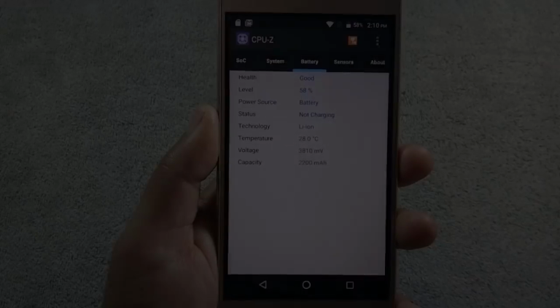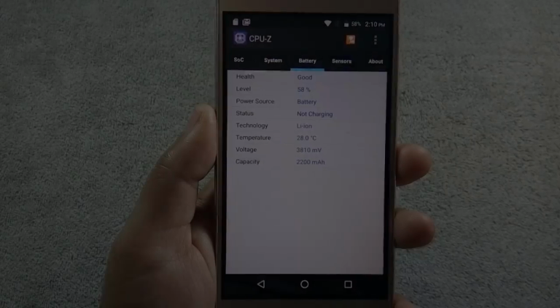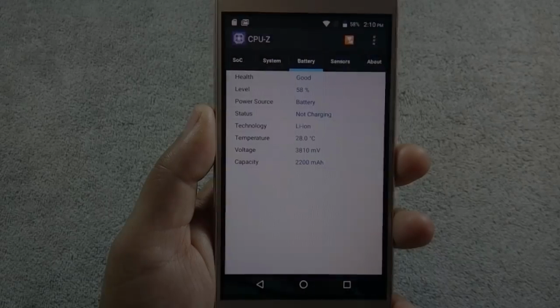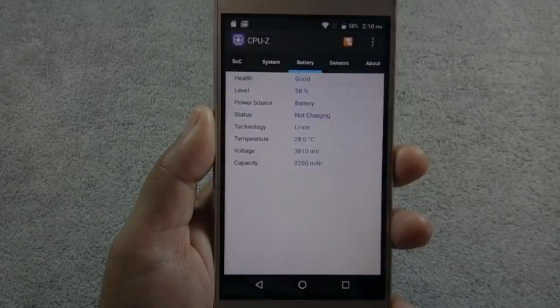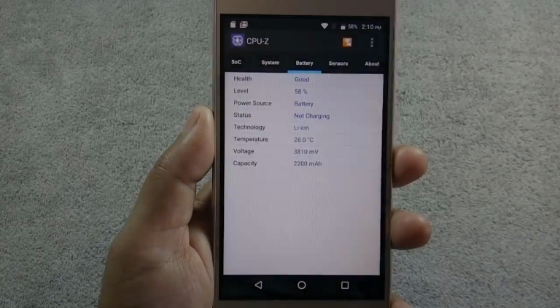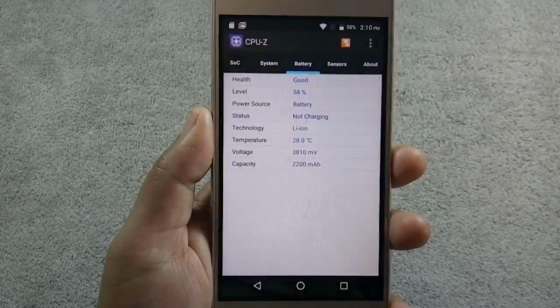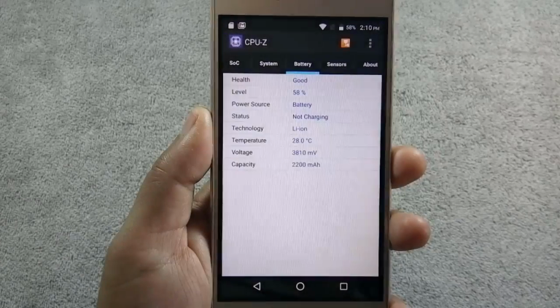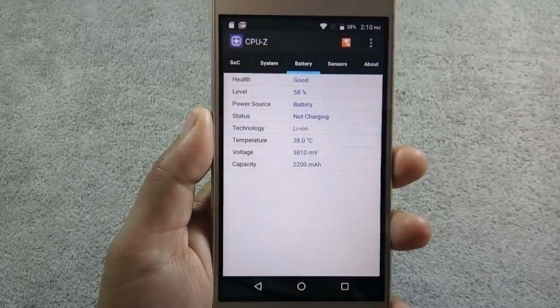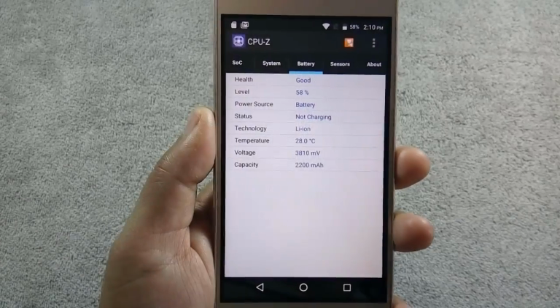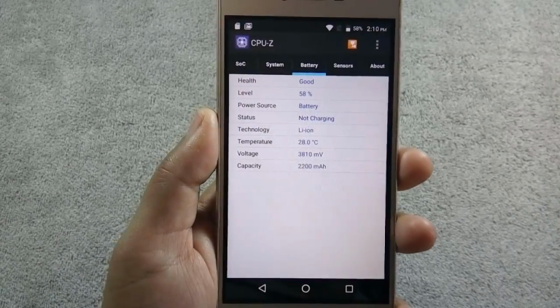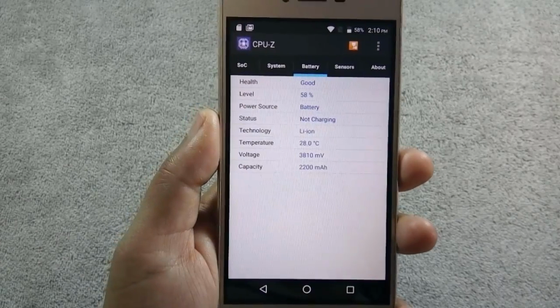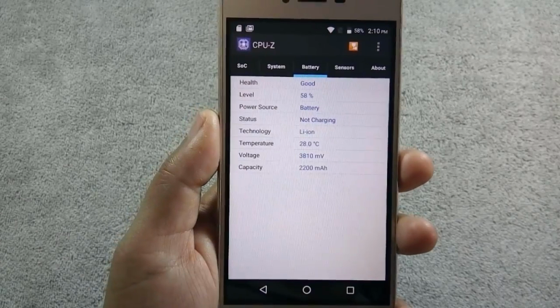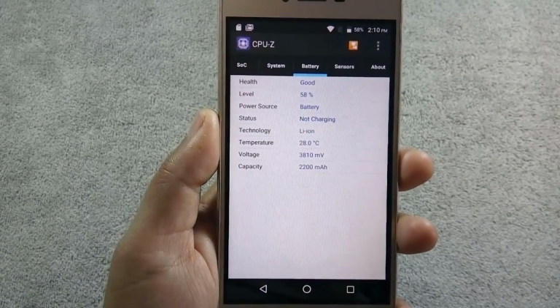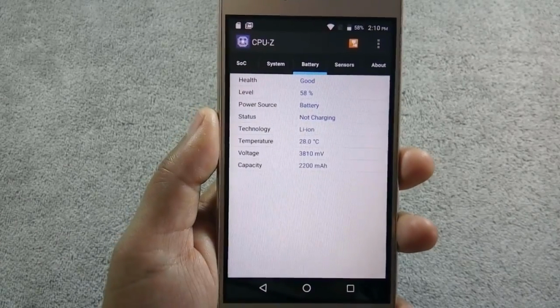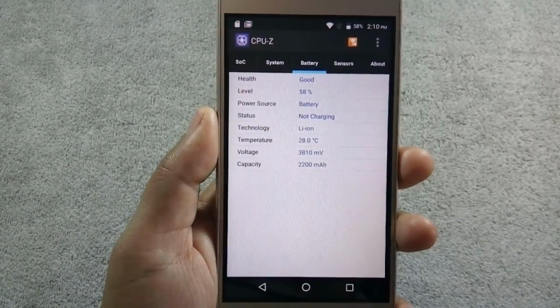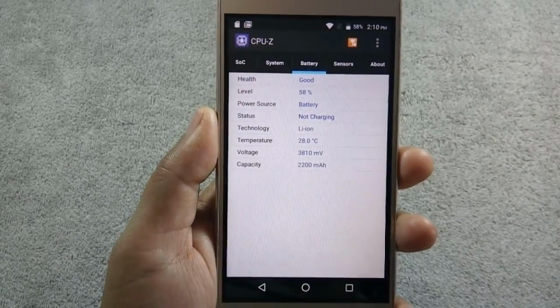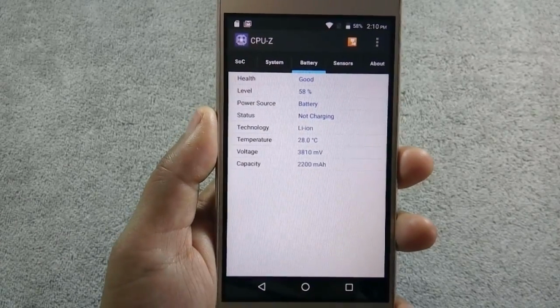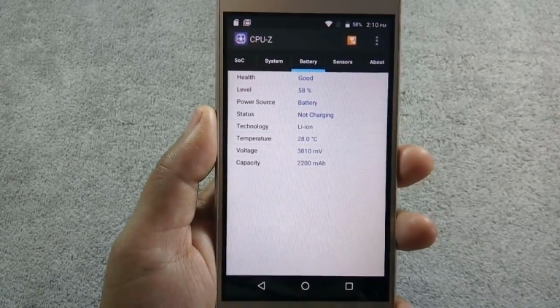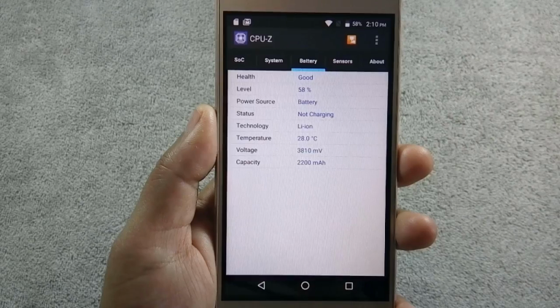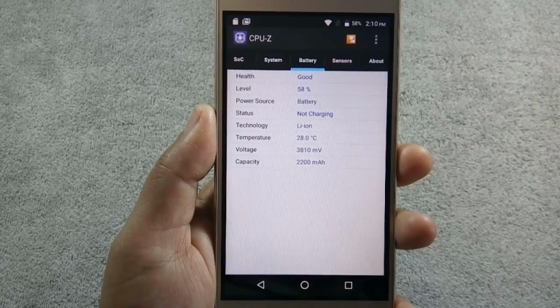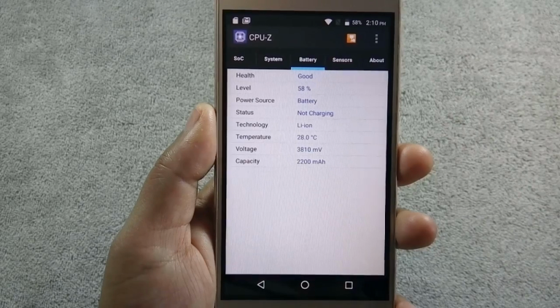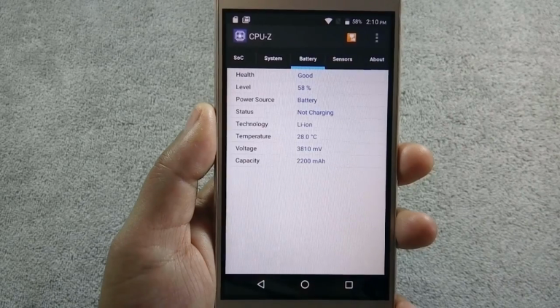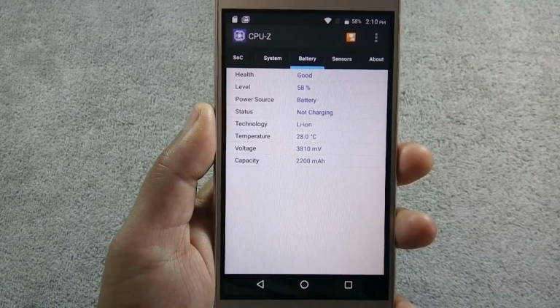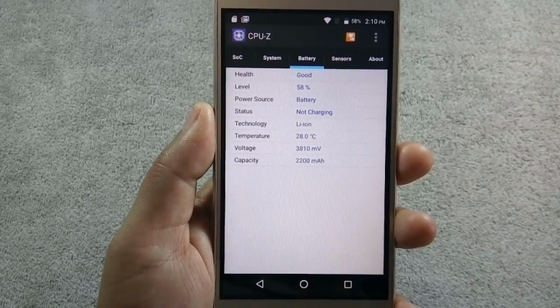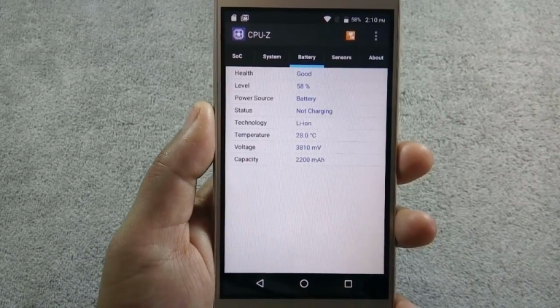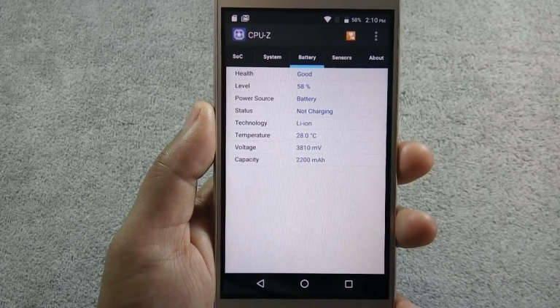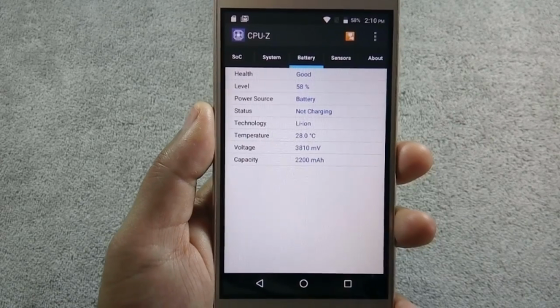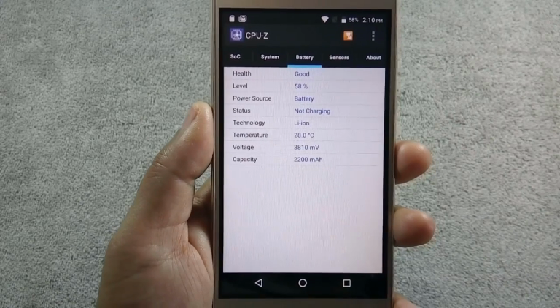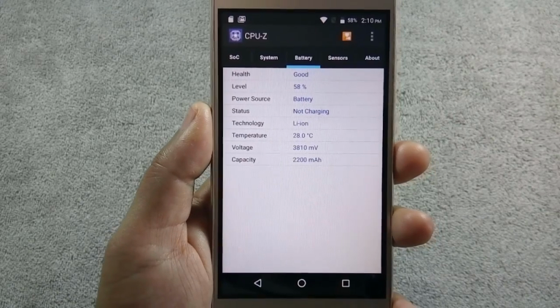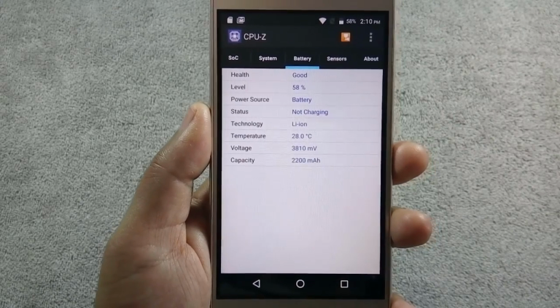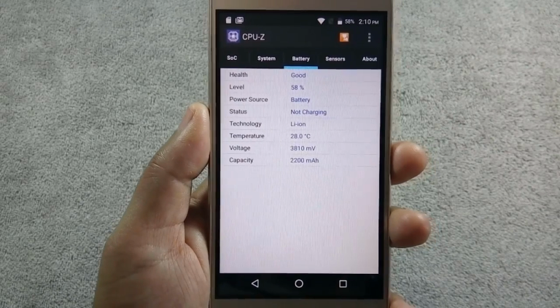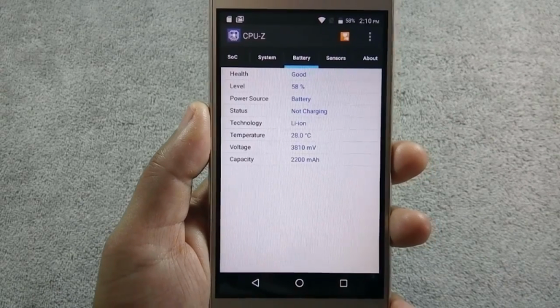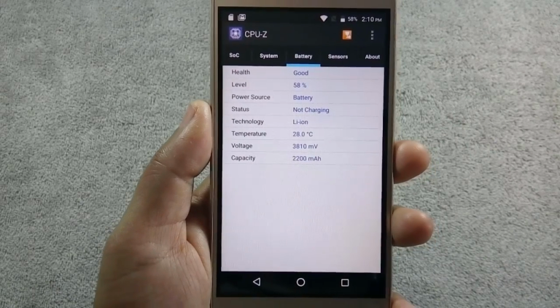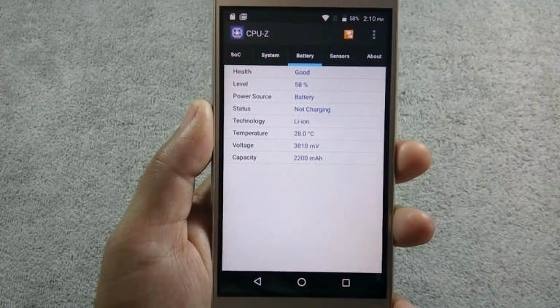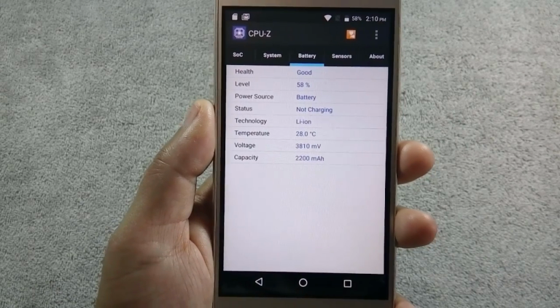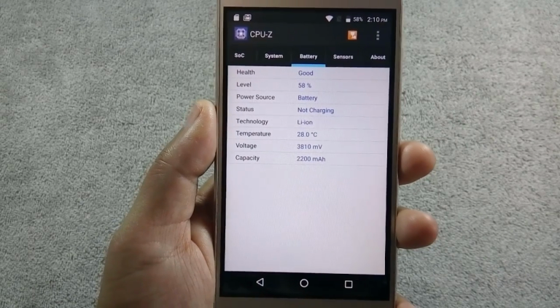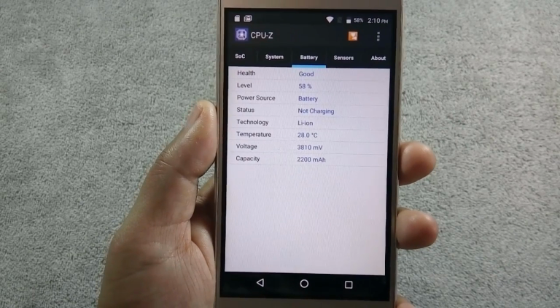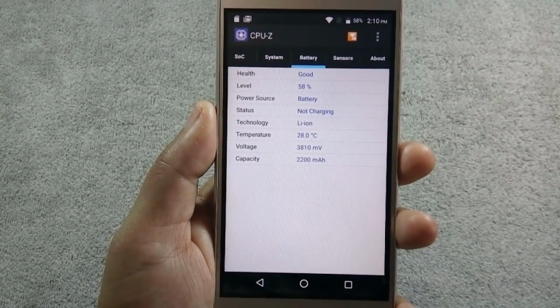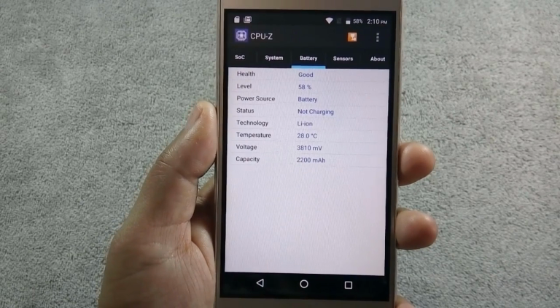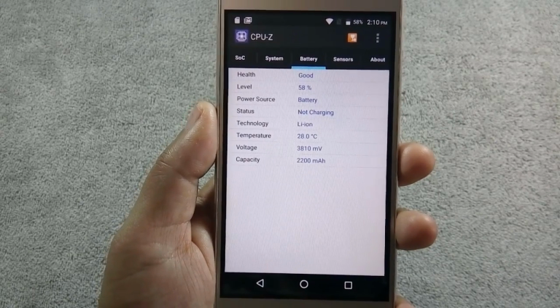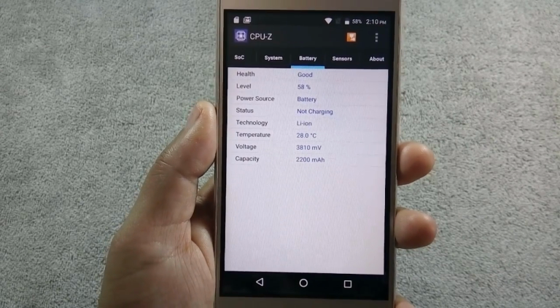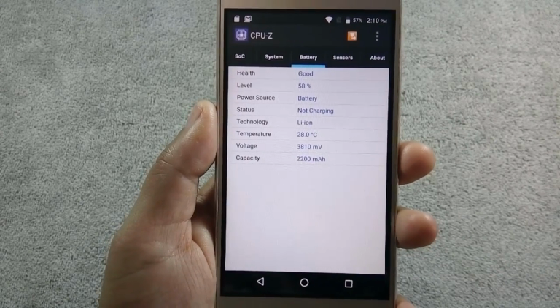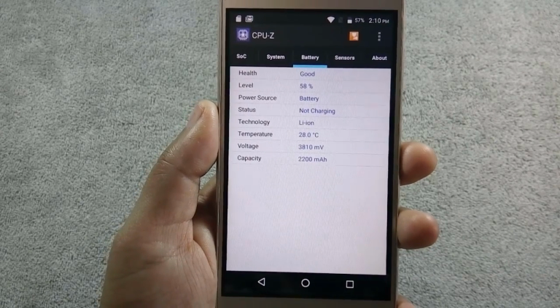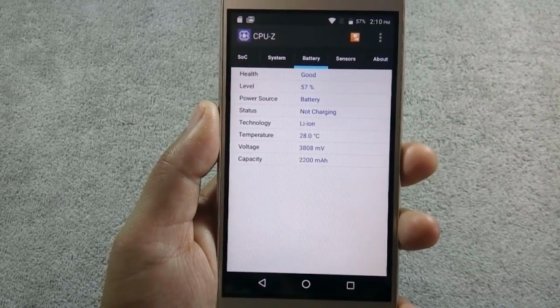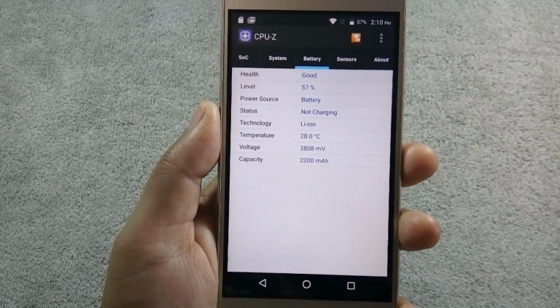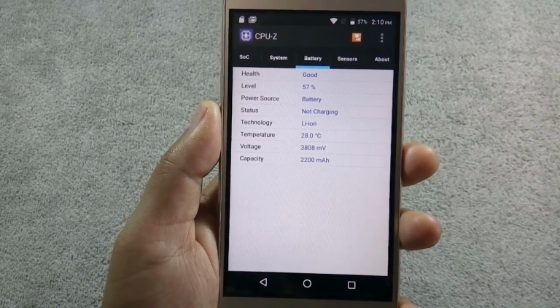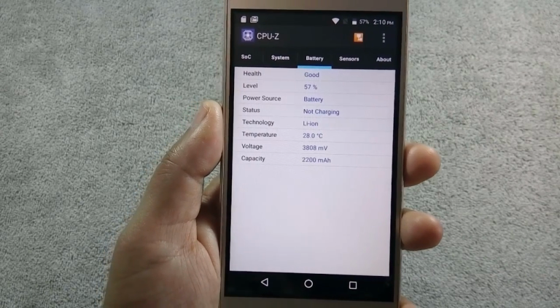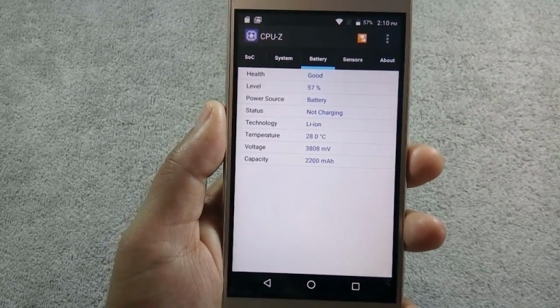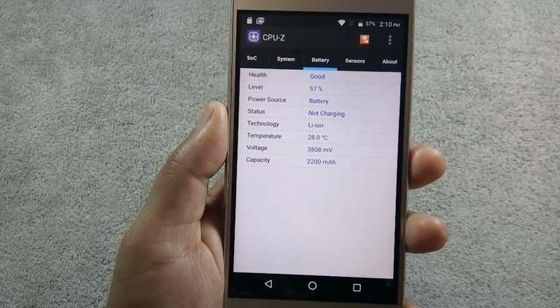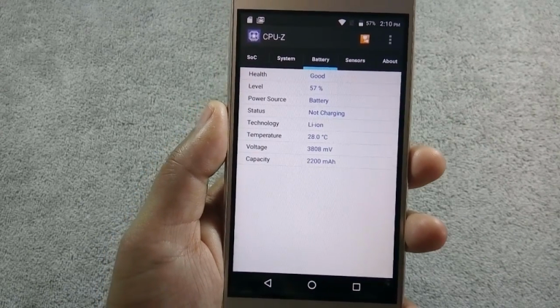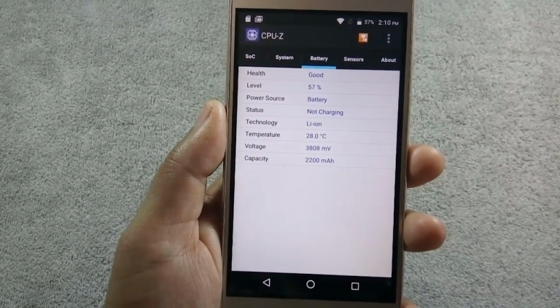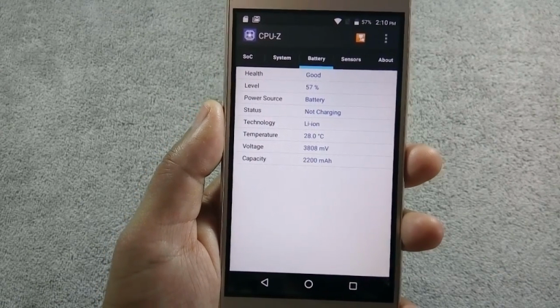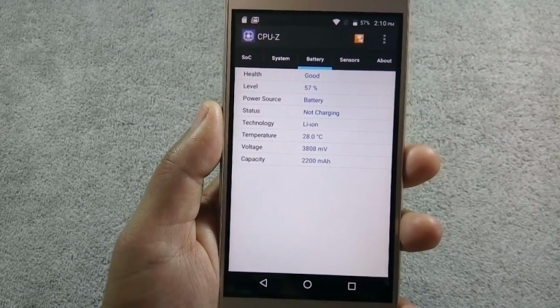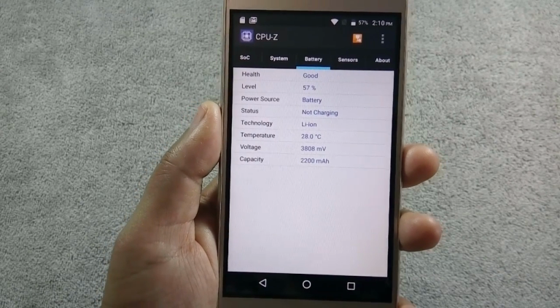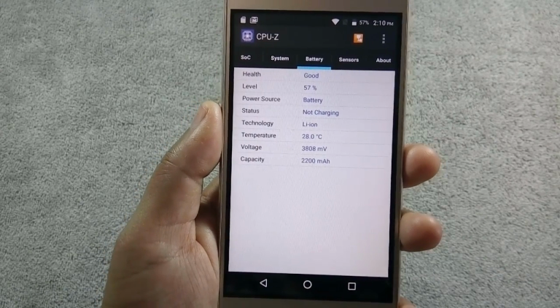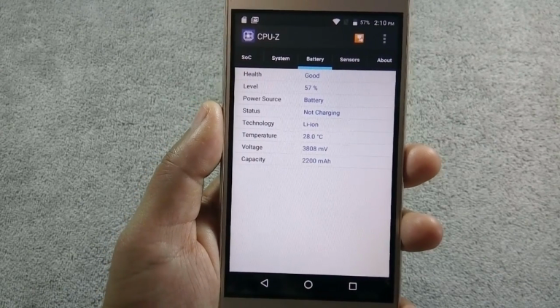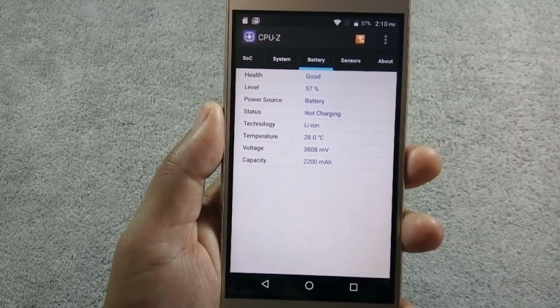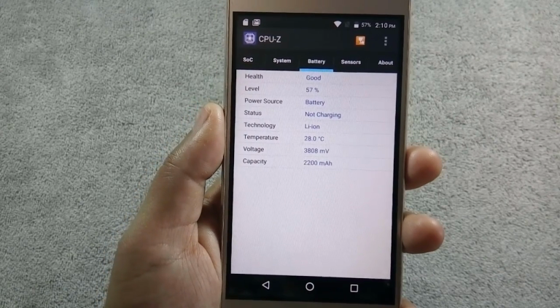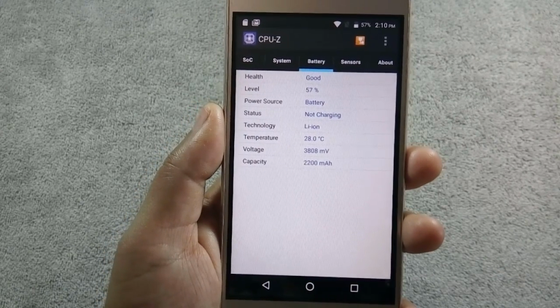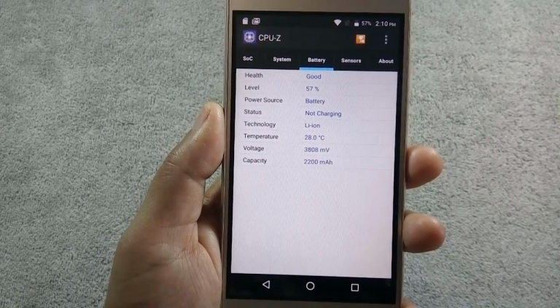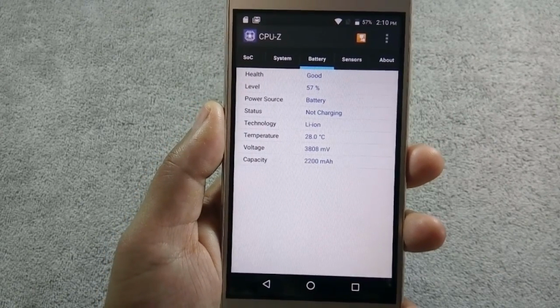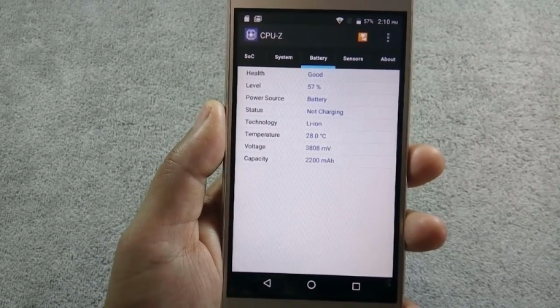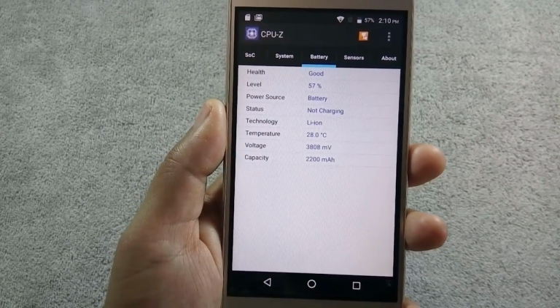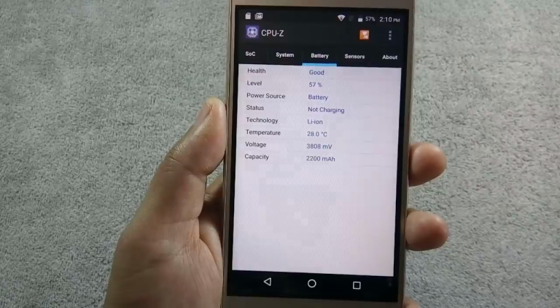Let me show you the initial battery percentage. Battery is 58% at the moment and the time is 10 past 2 p.m.